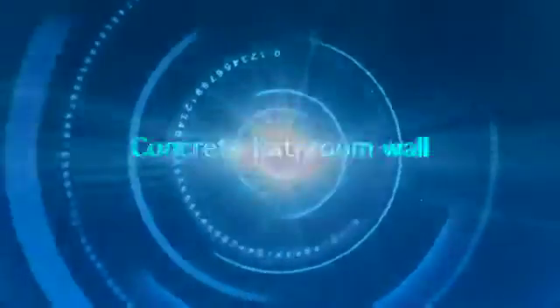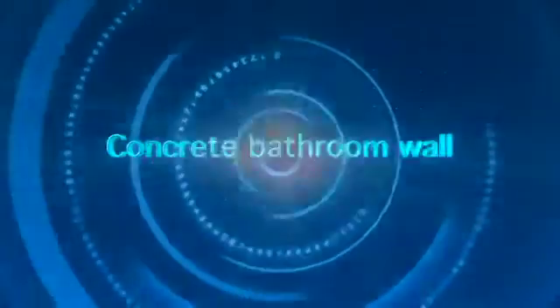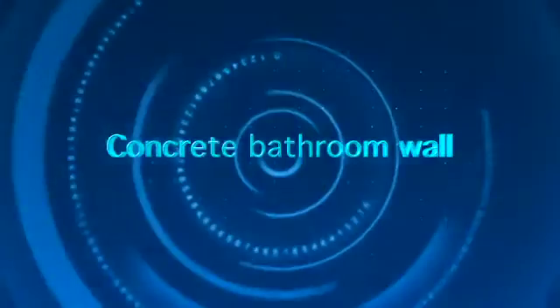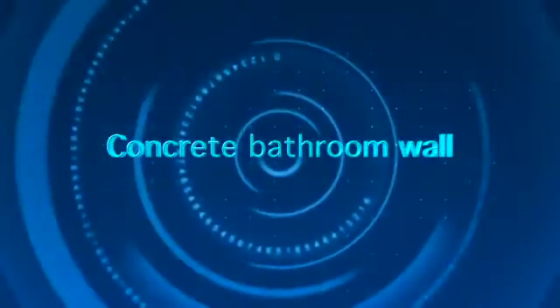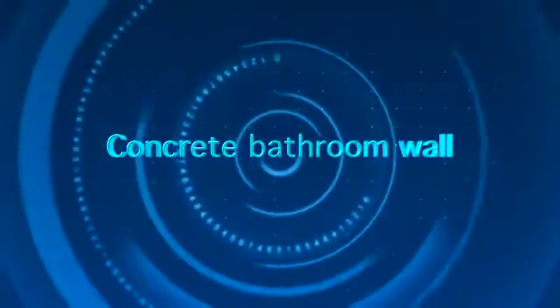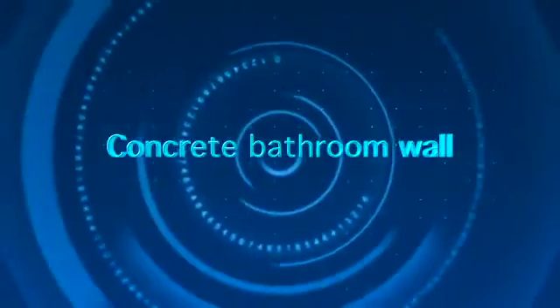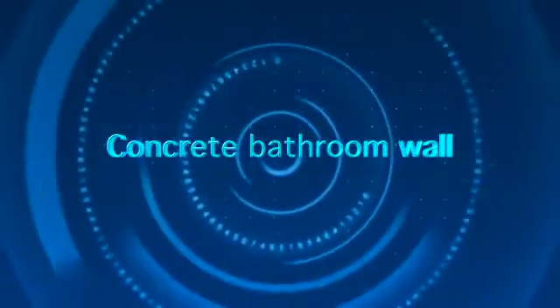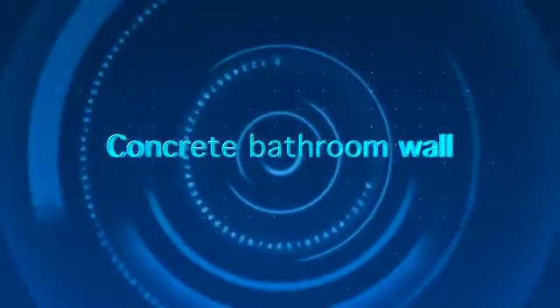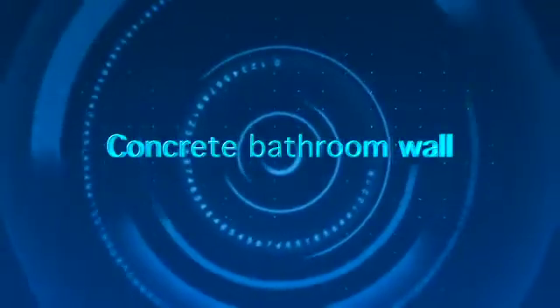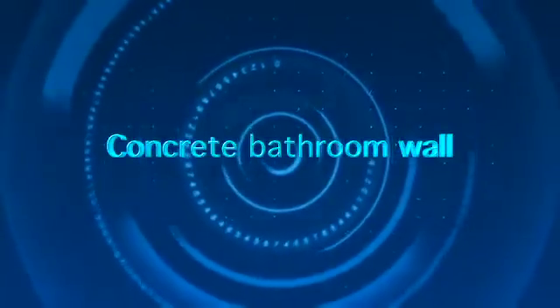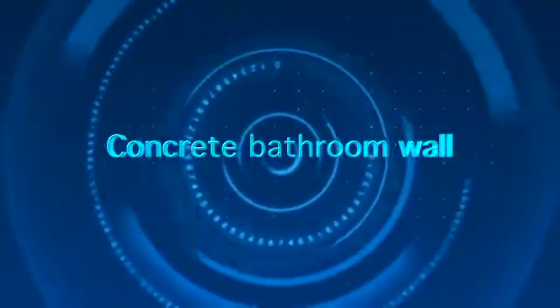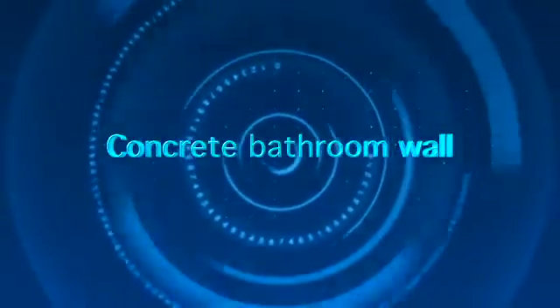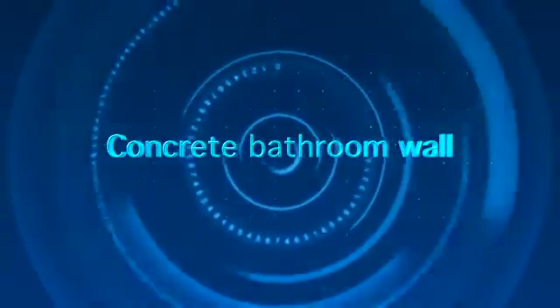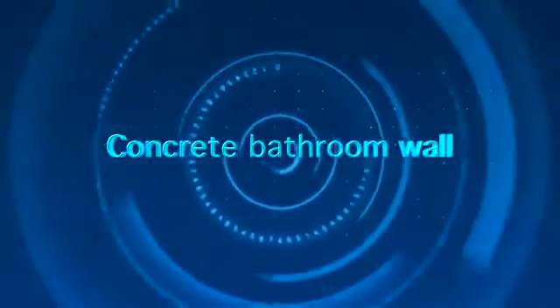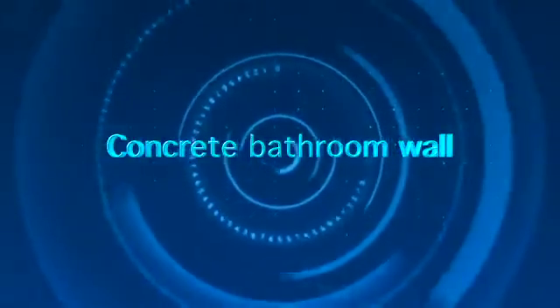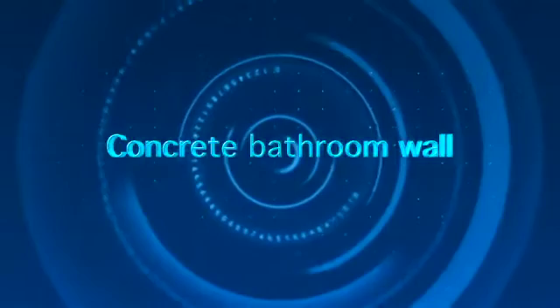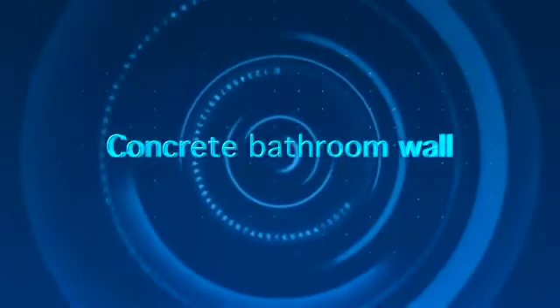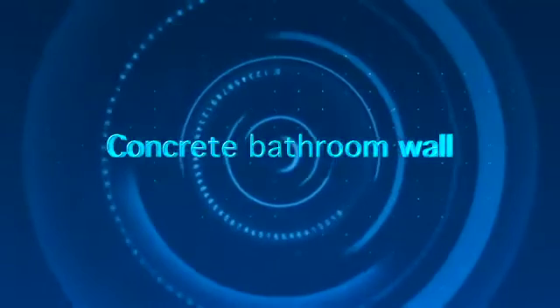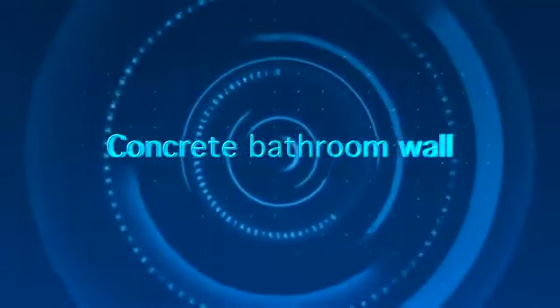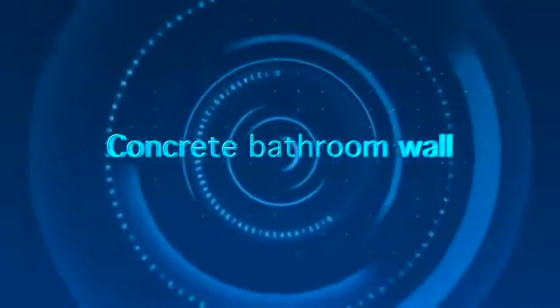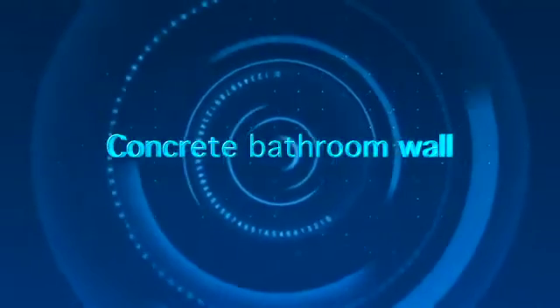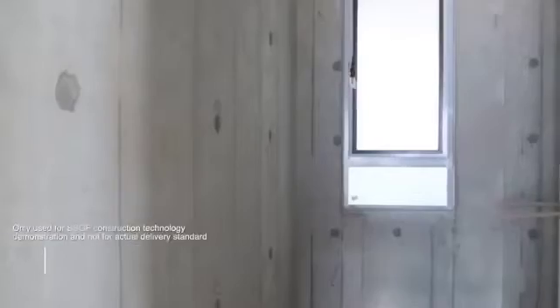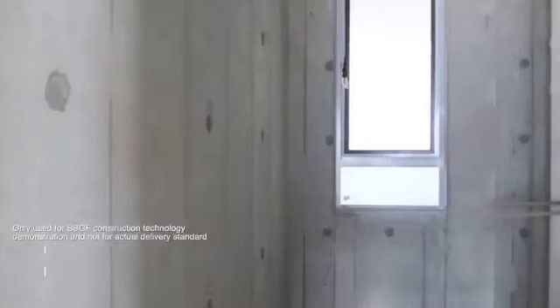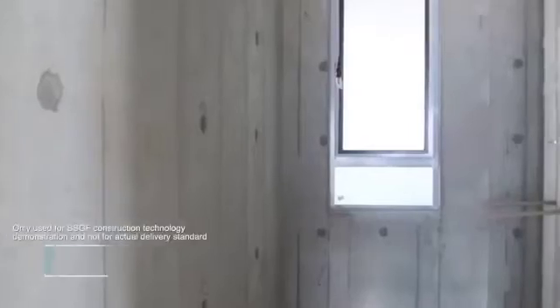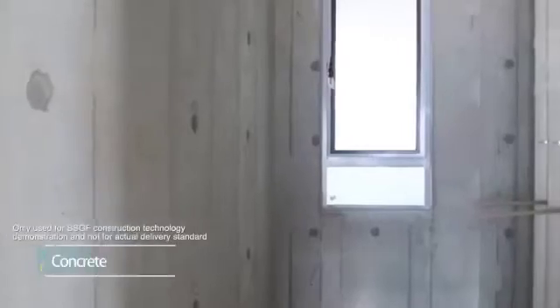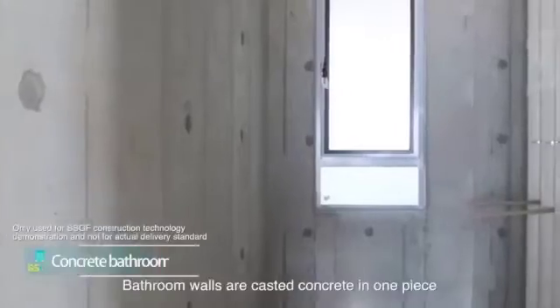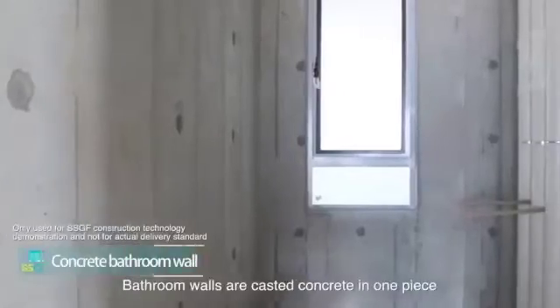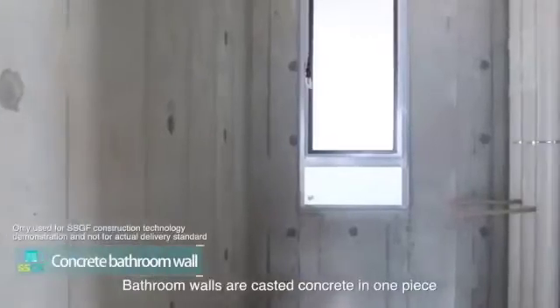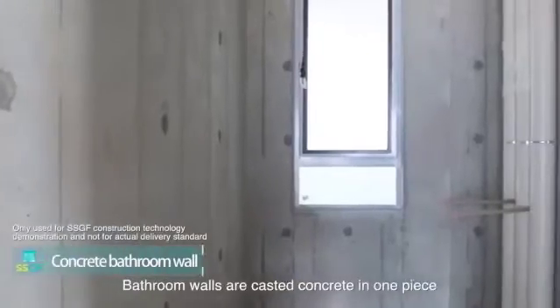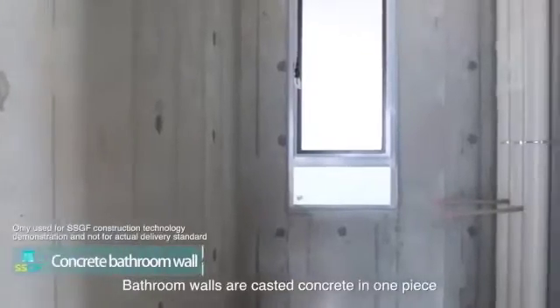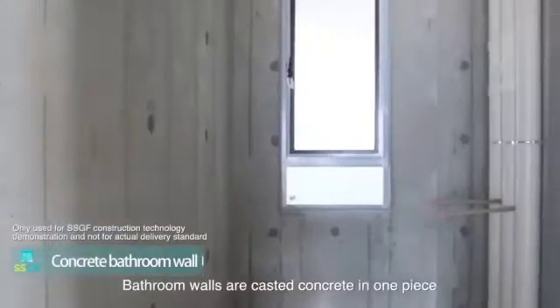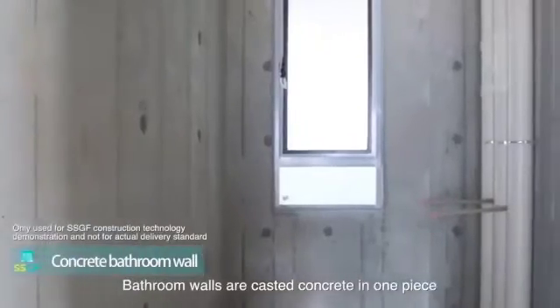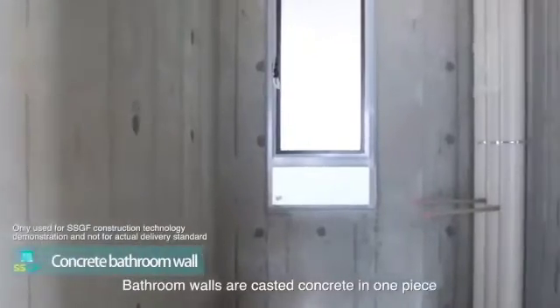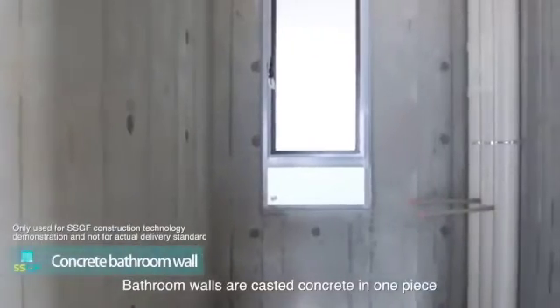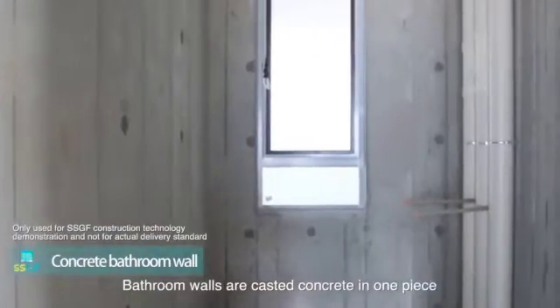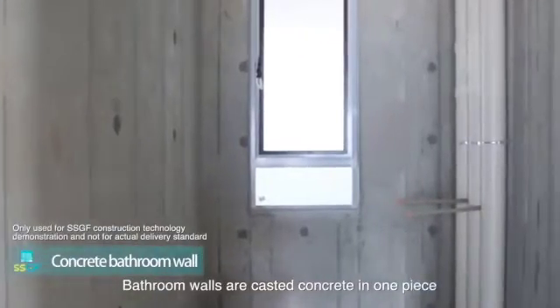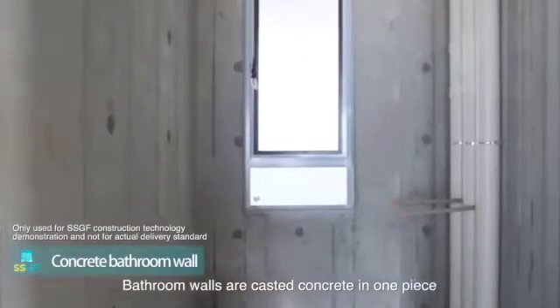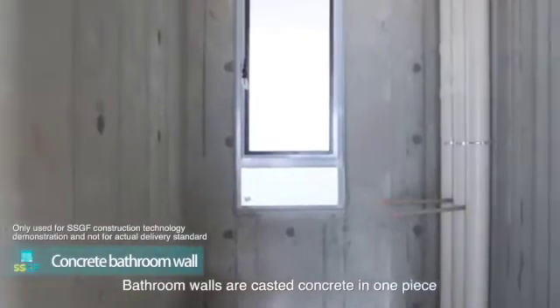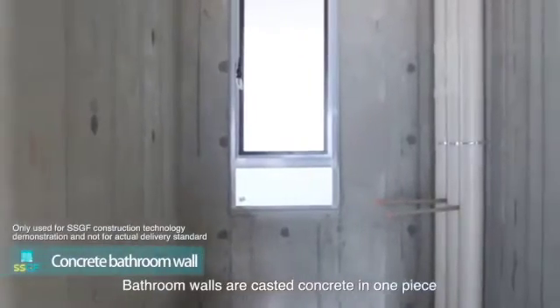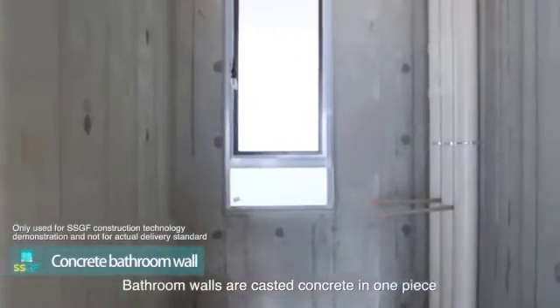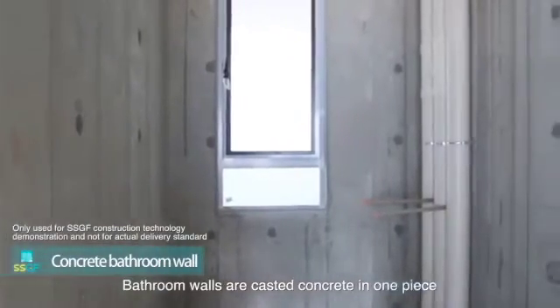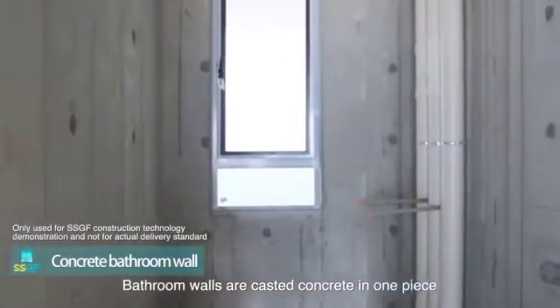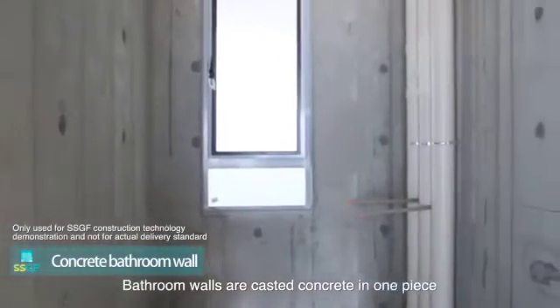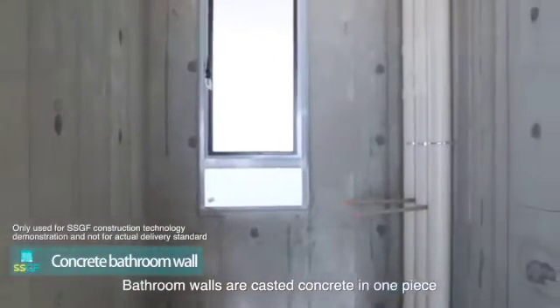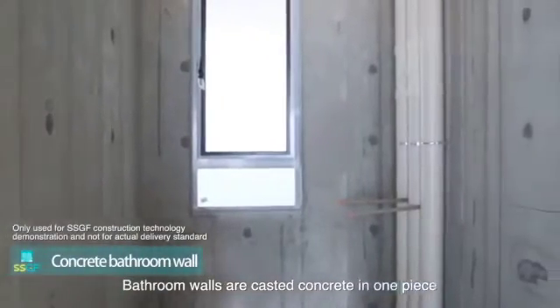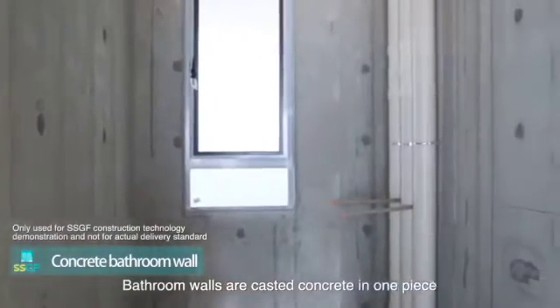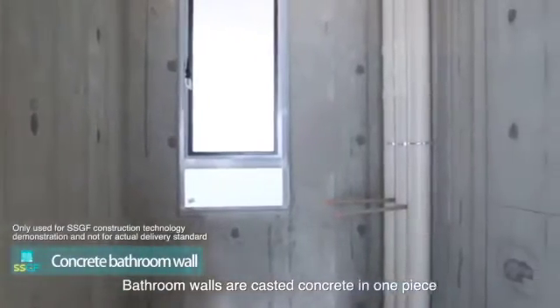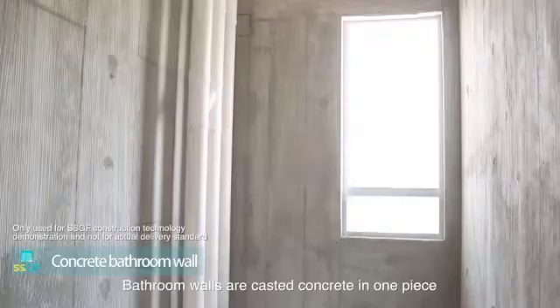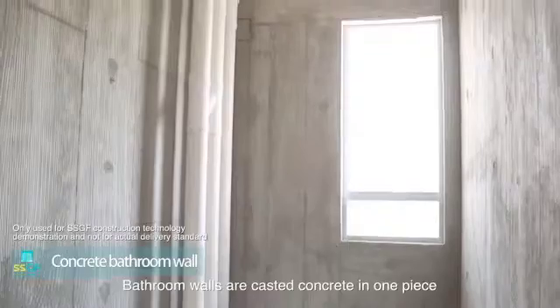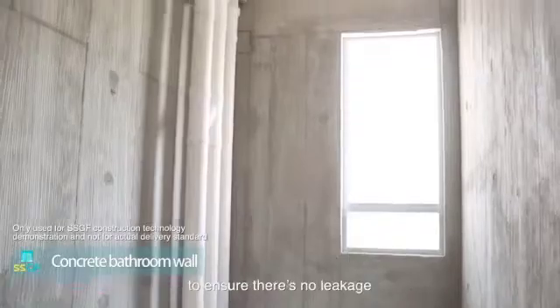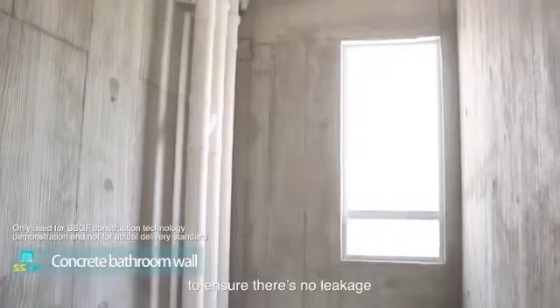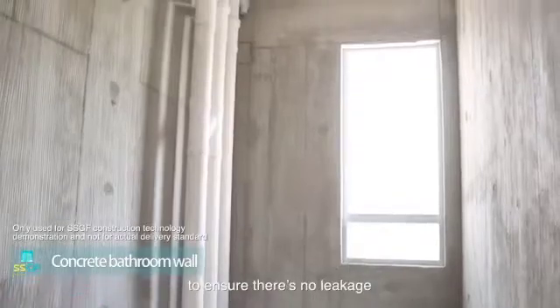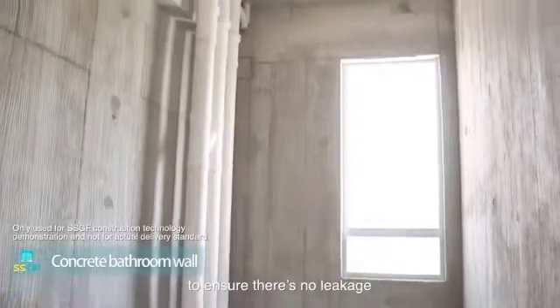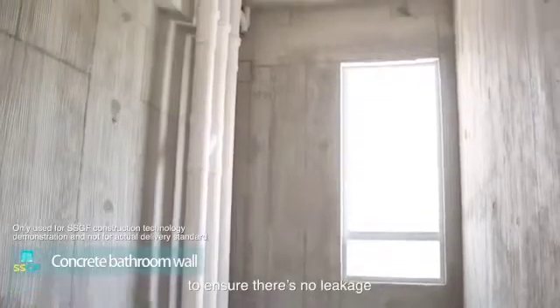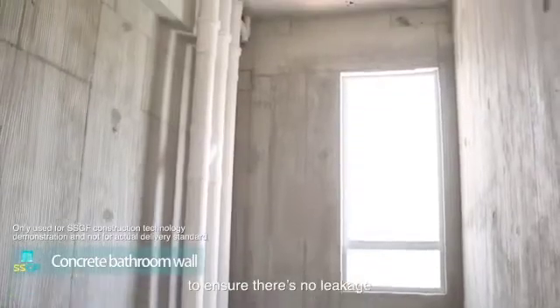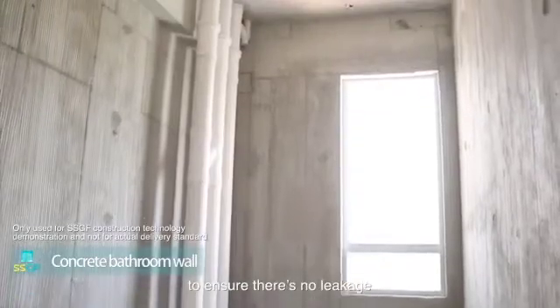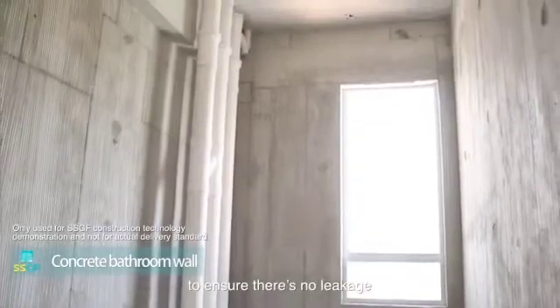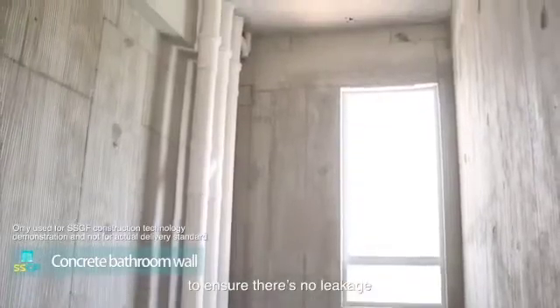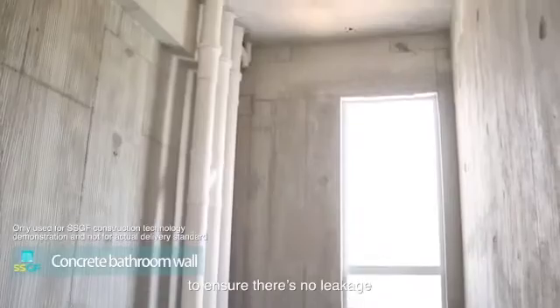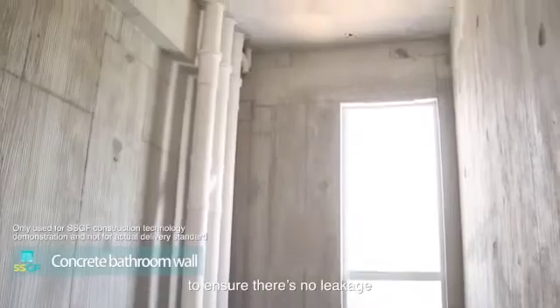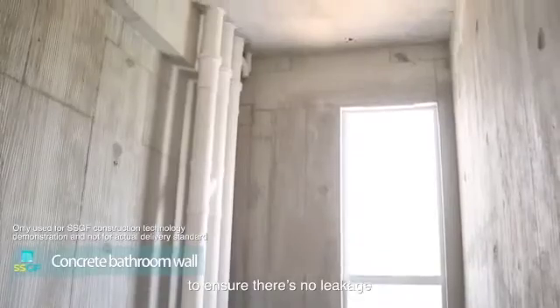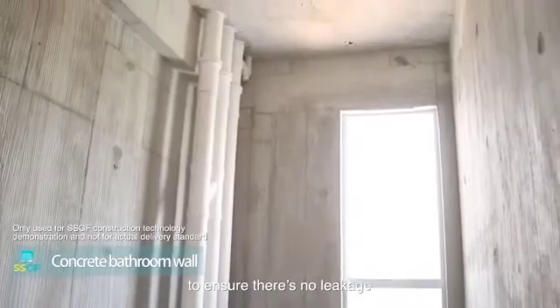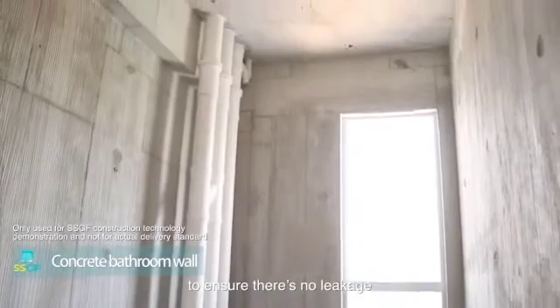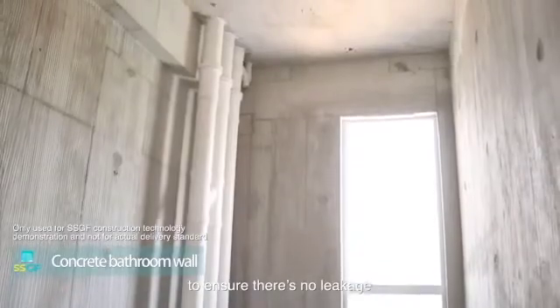Concrete bathroom walls: bathroom walls are cast in concrete in one piece to ensure there is no leakage.